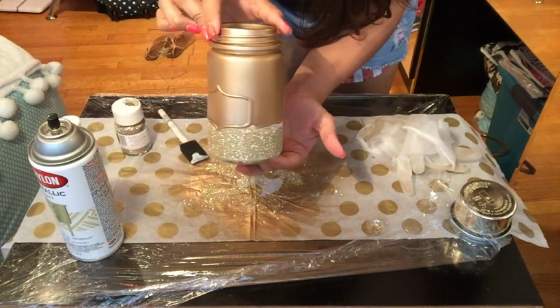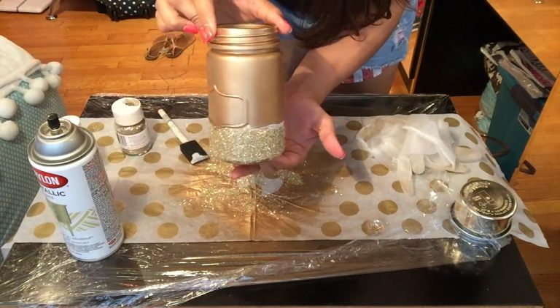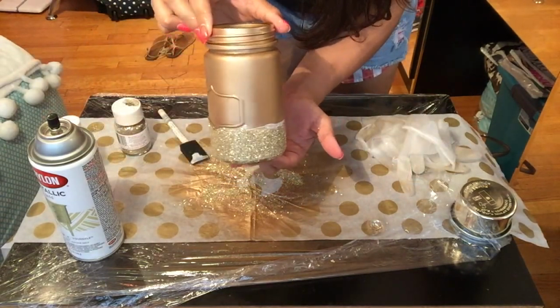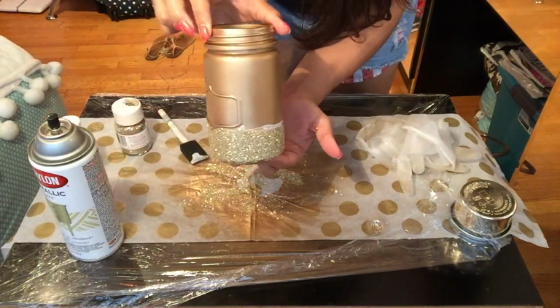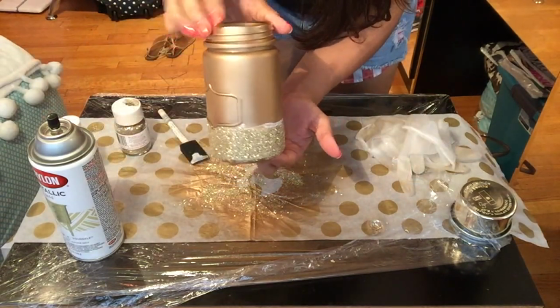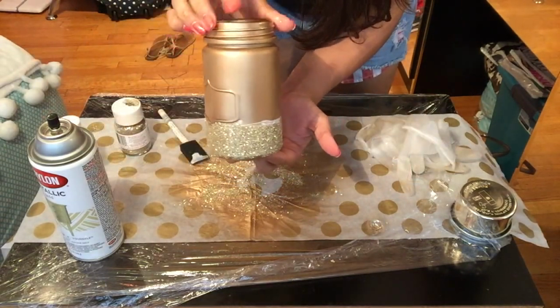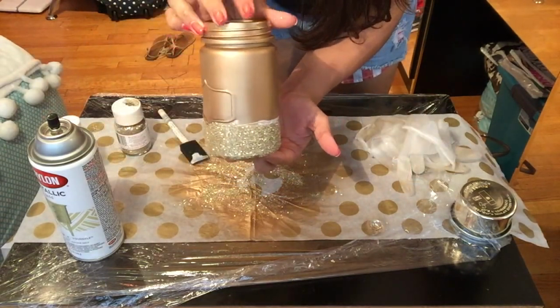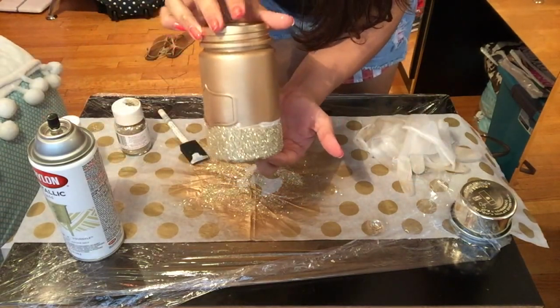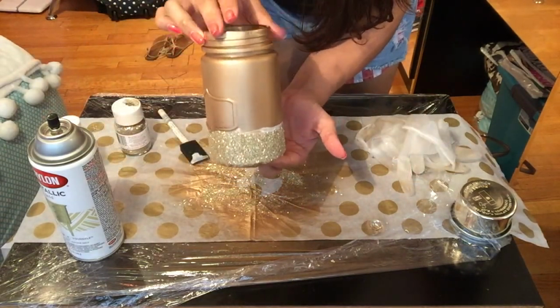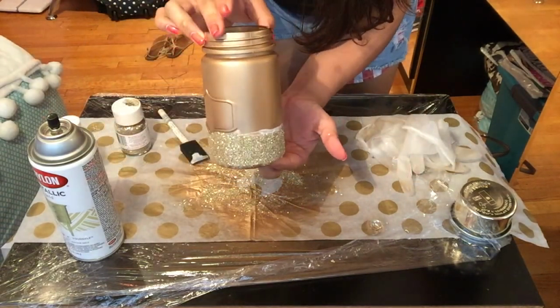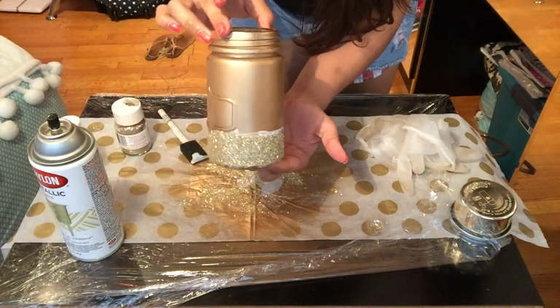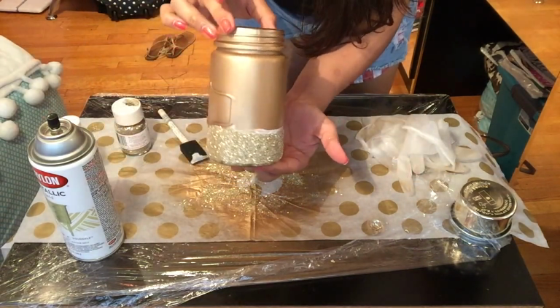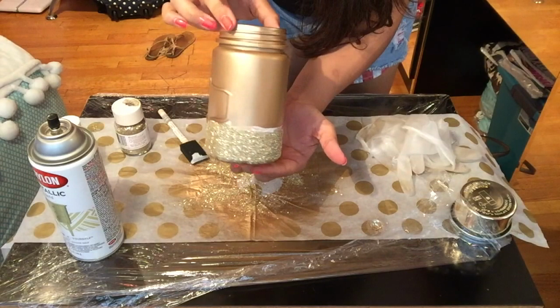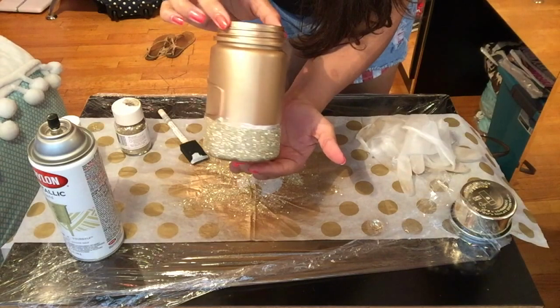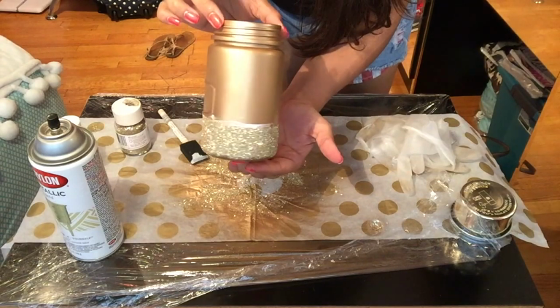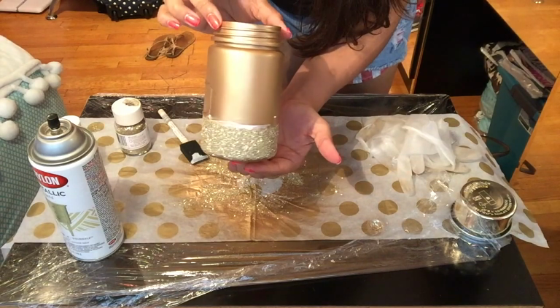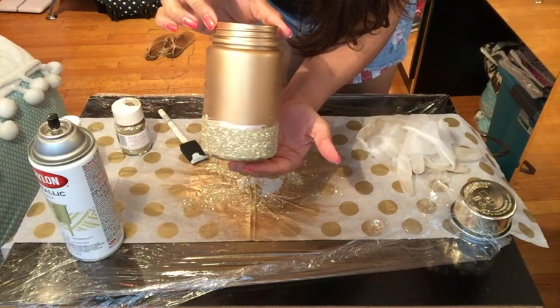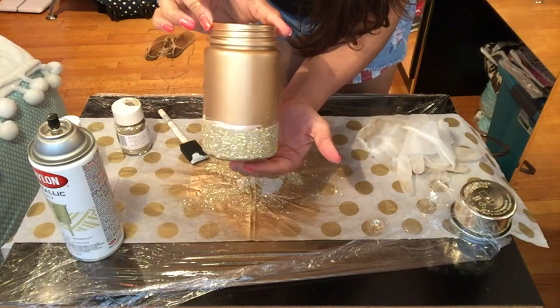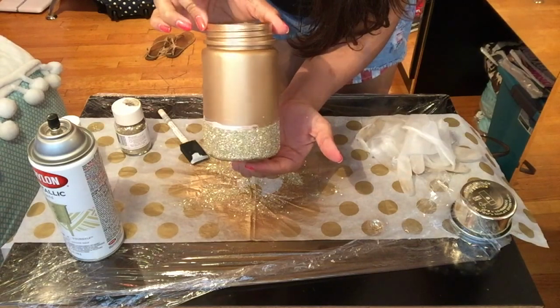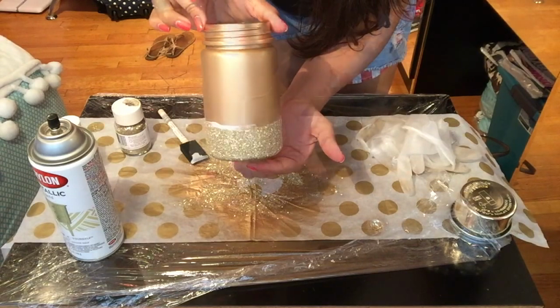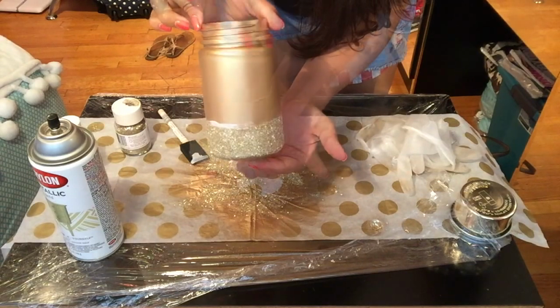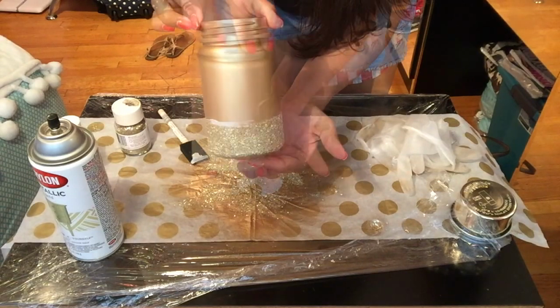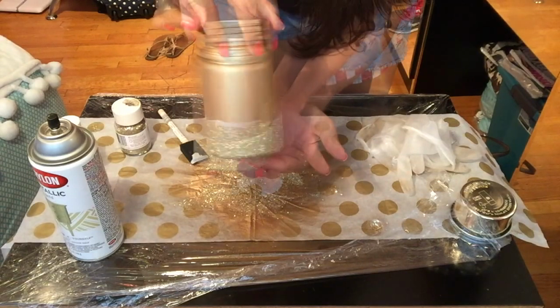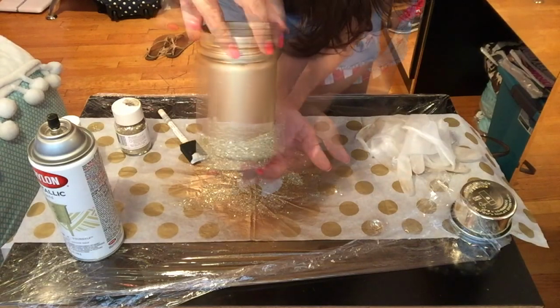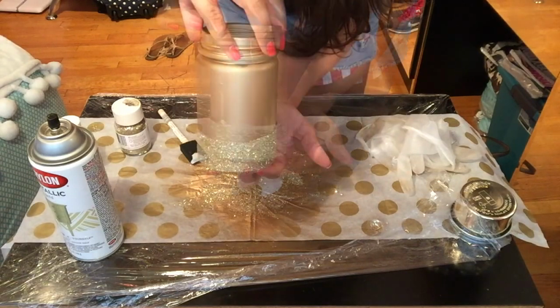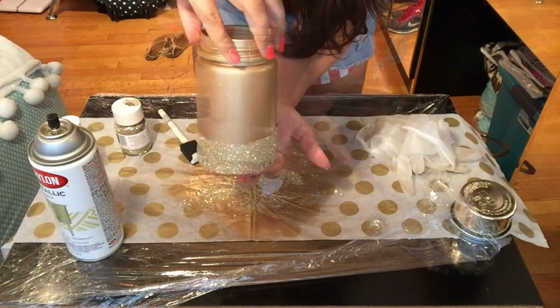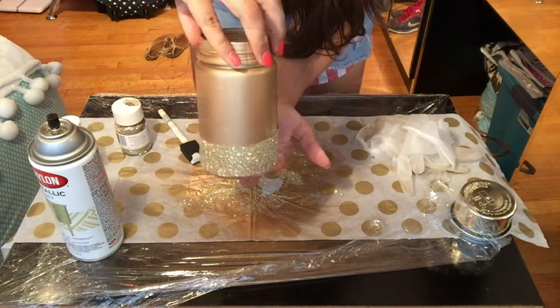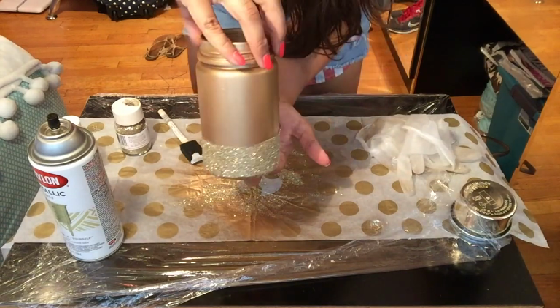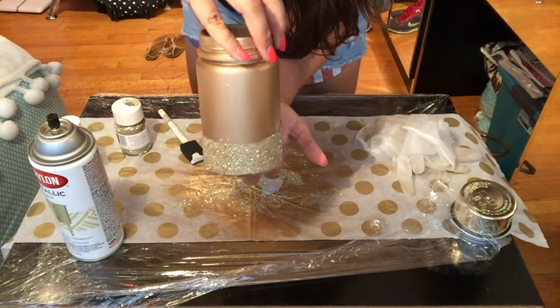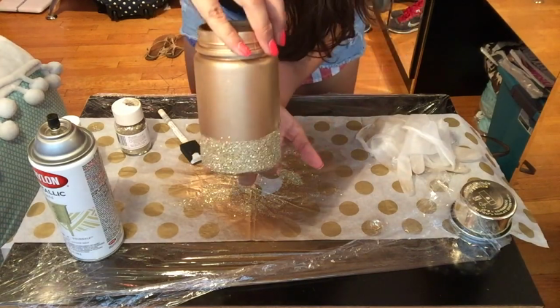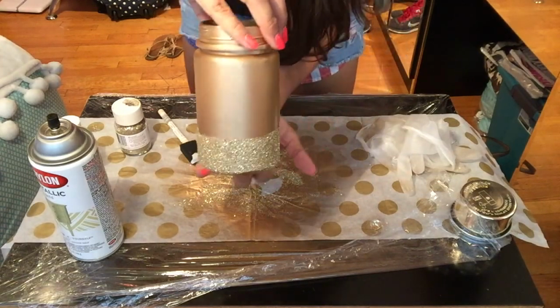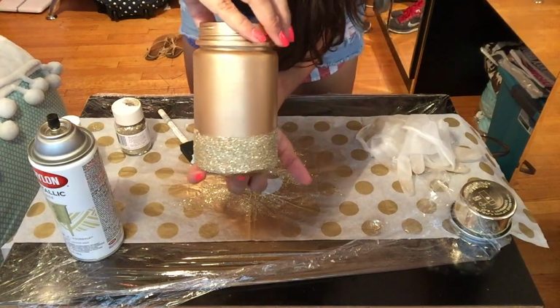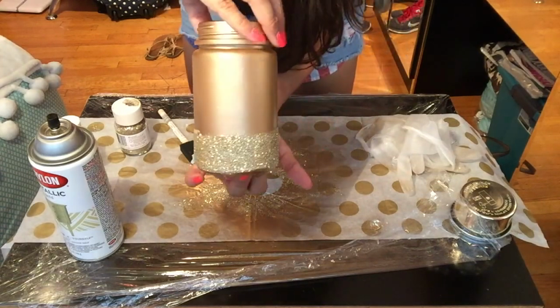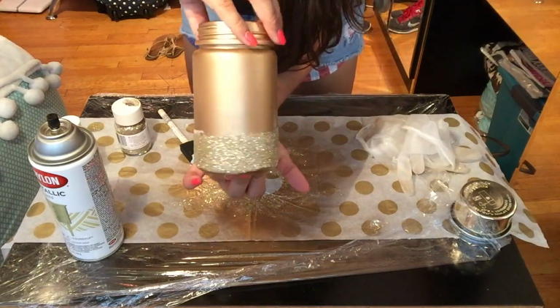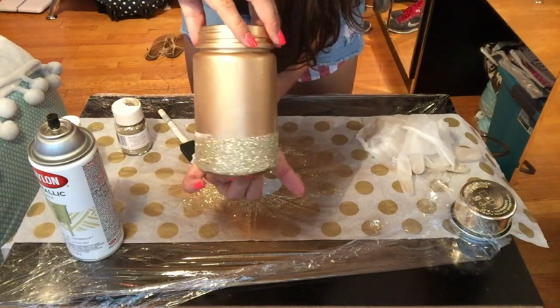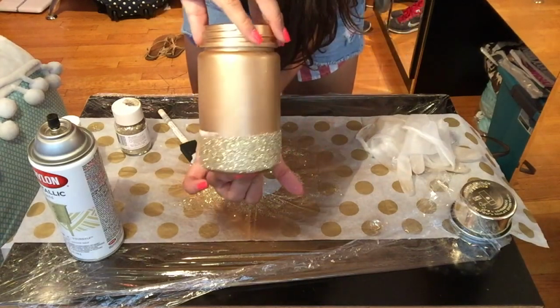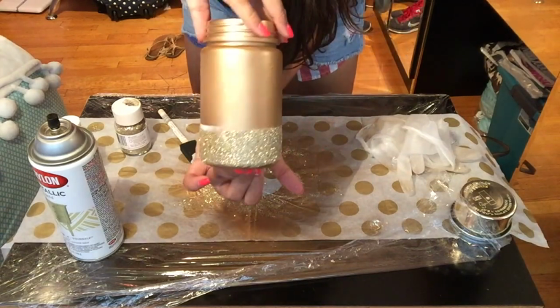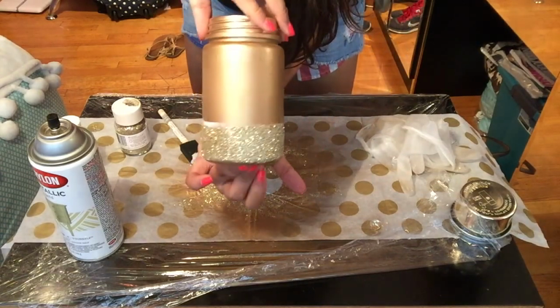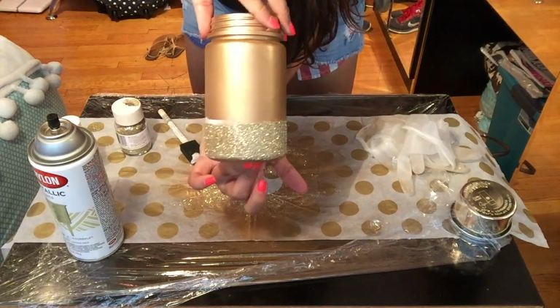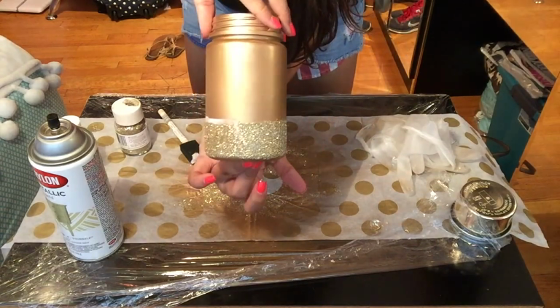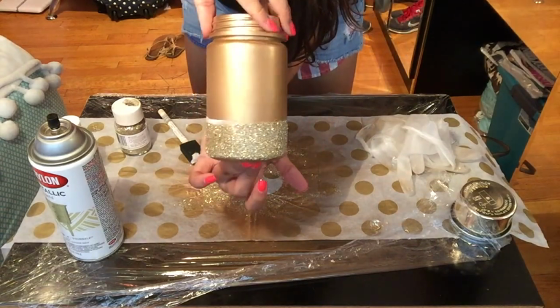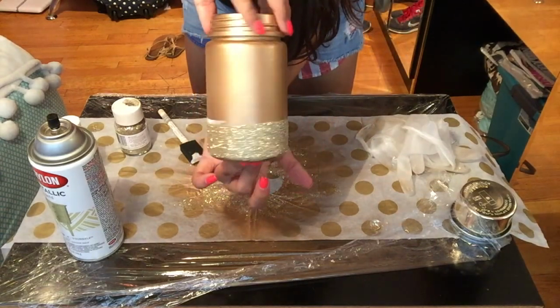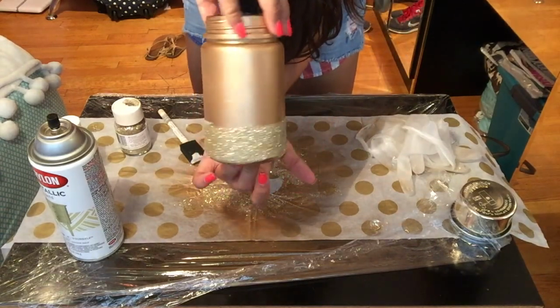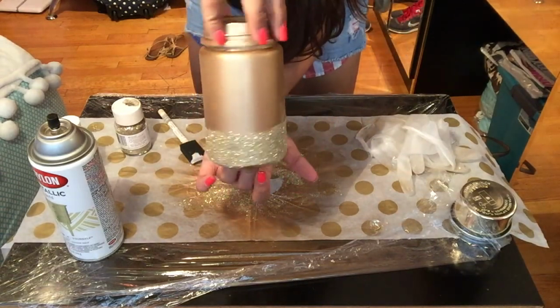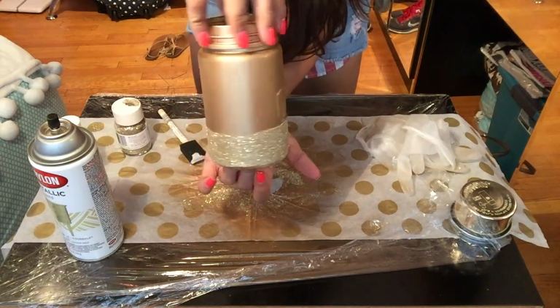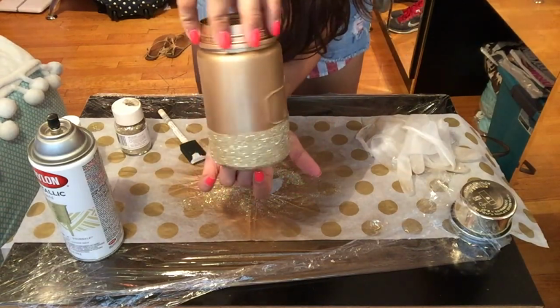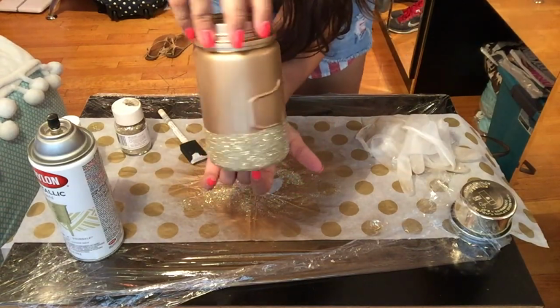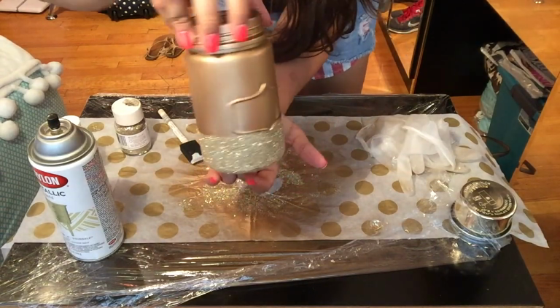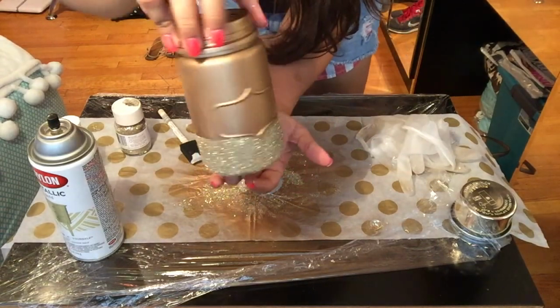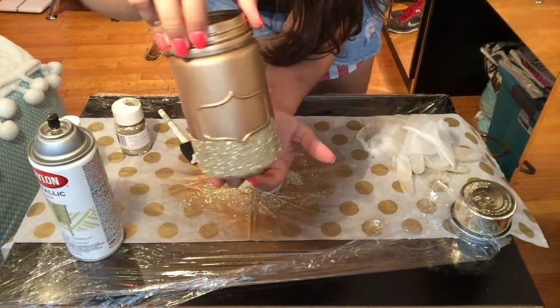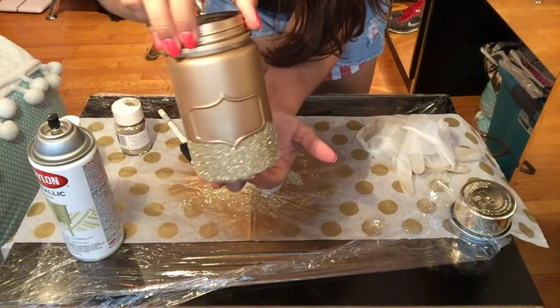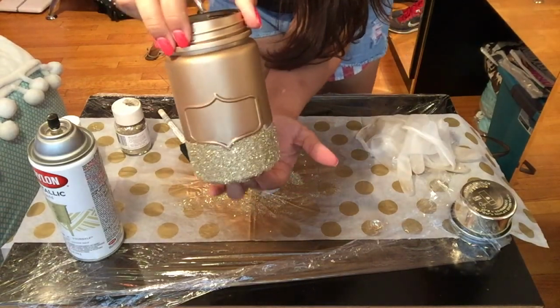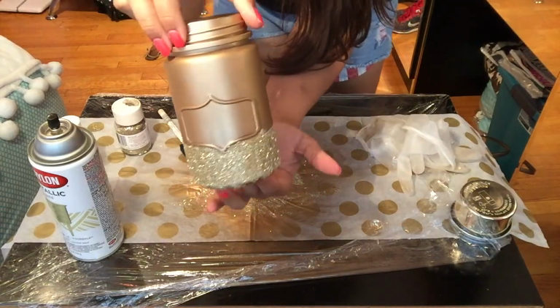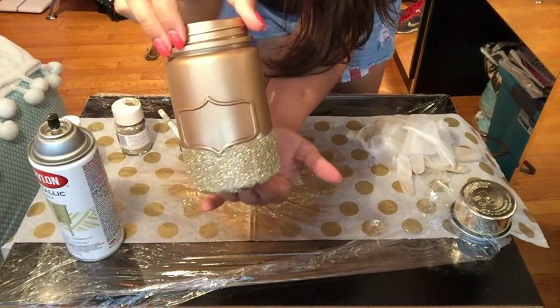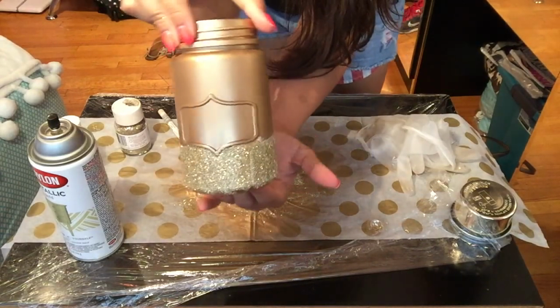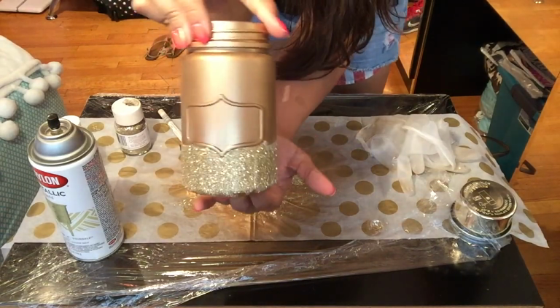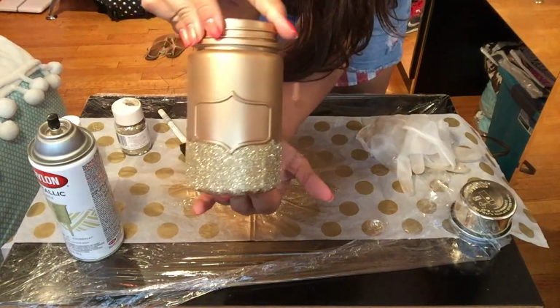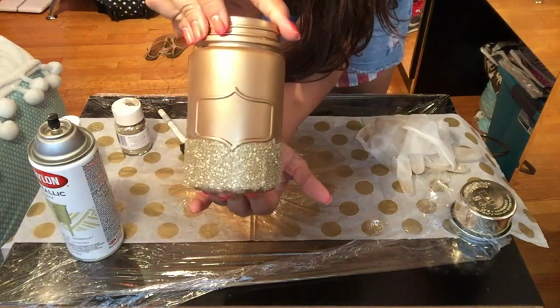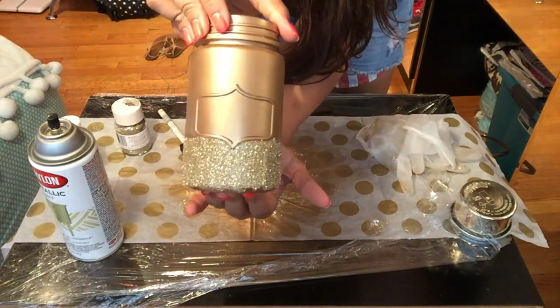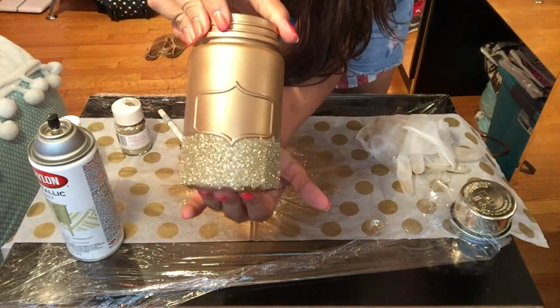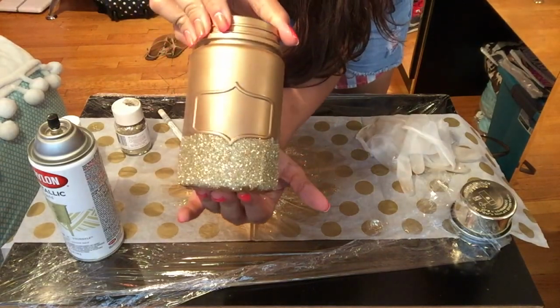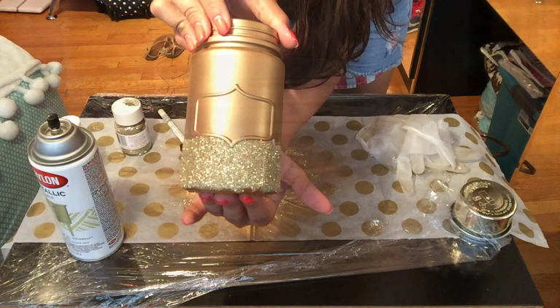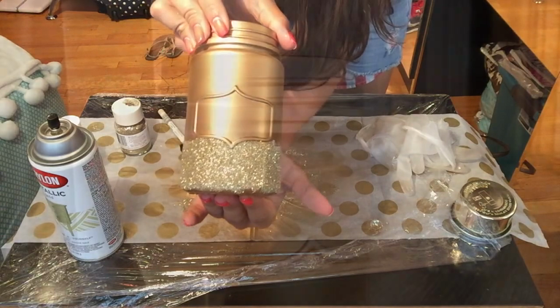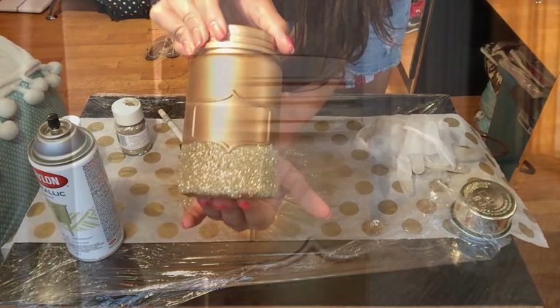And this is our final look! It's okay if there's a little bit of Mod Podge on the edges — it'll dry up clear.